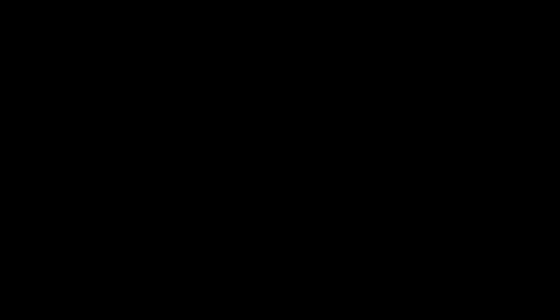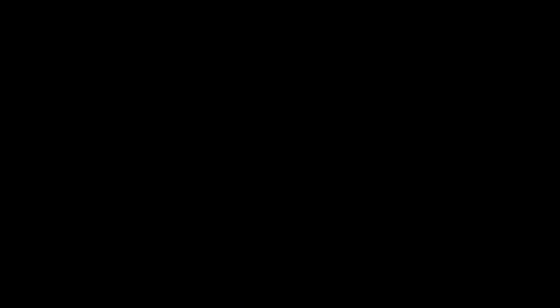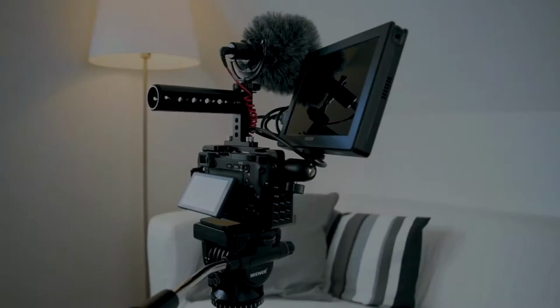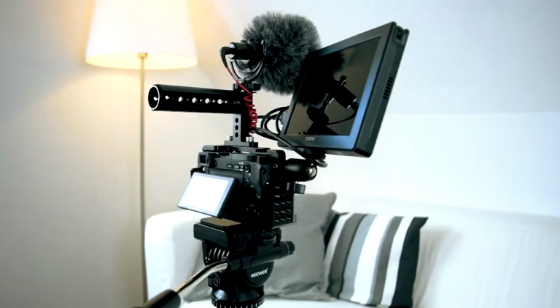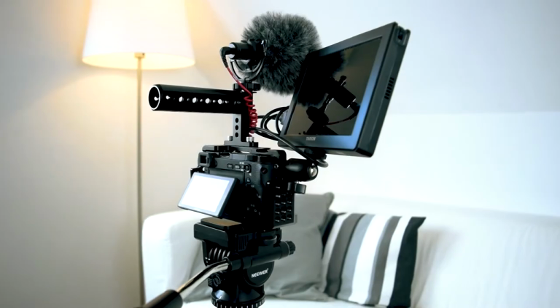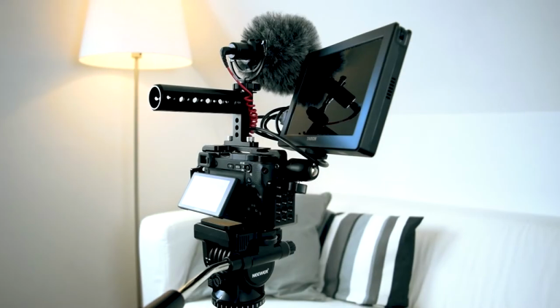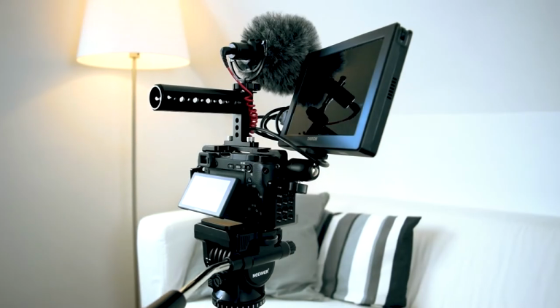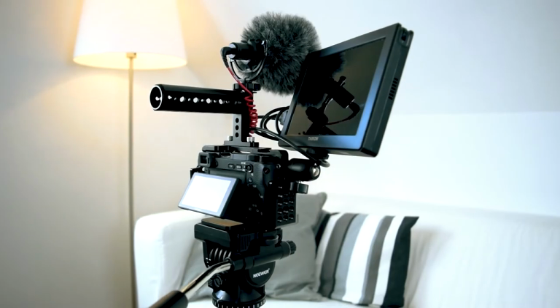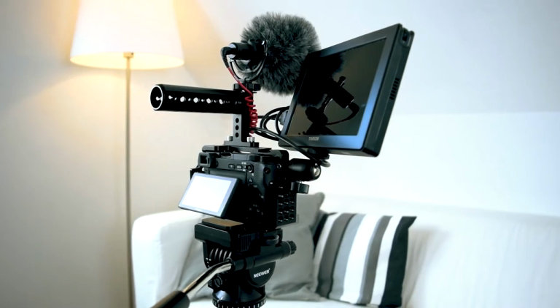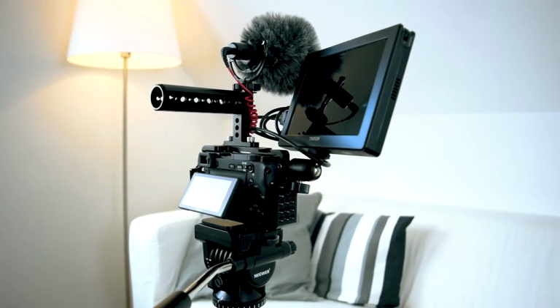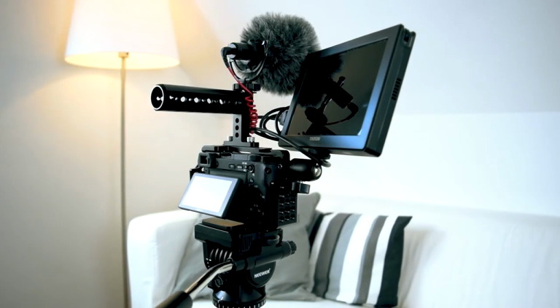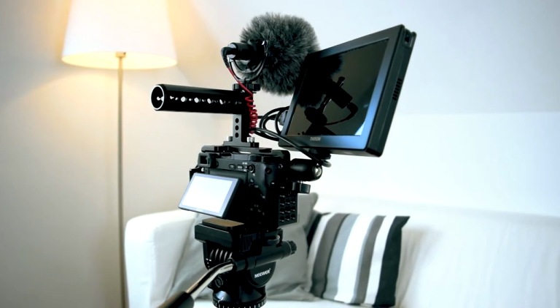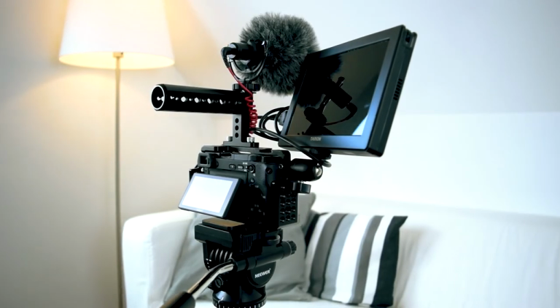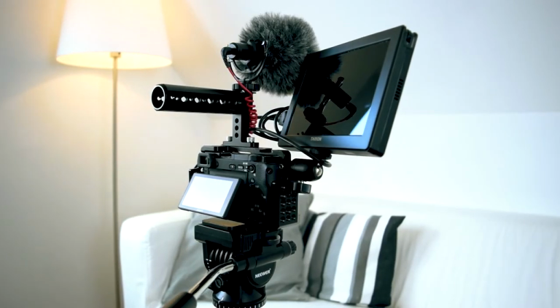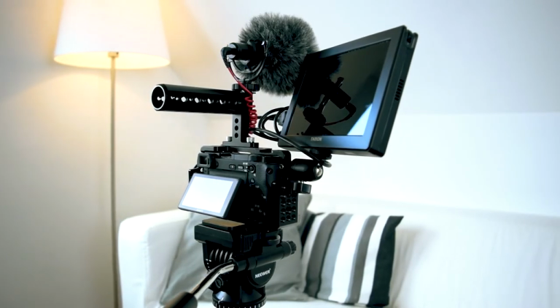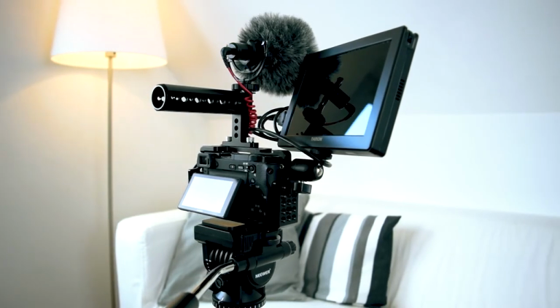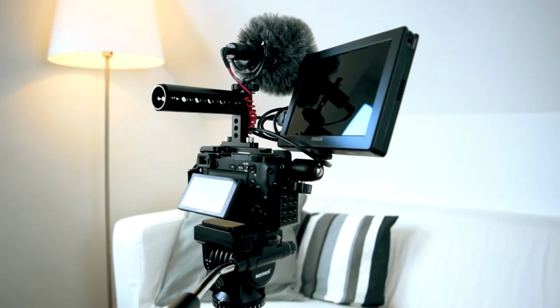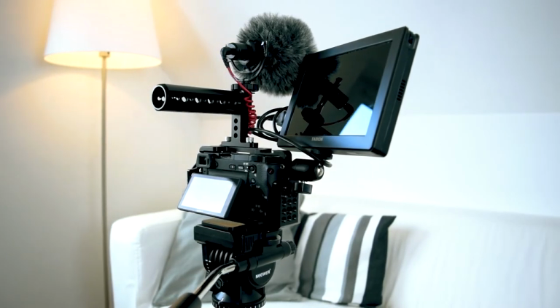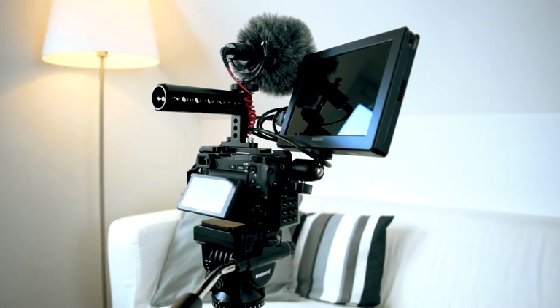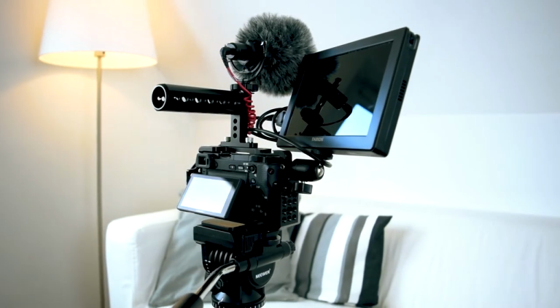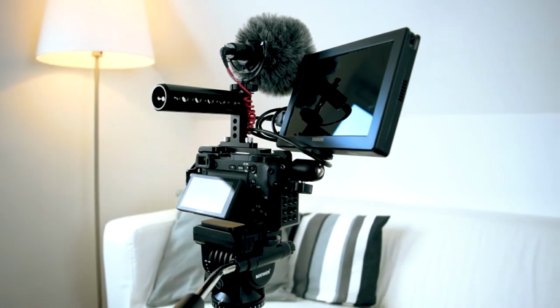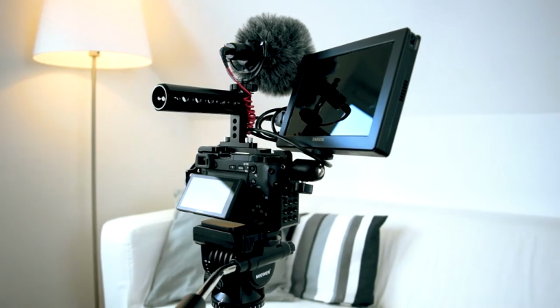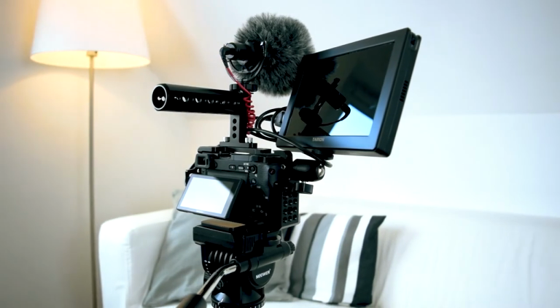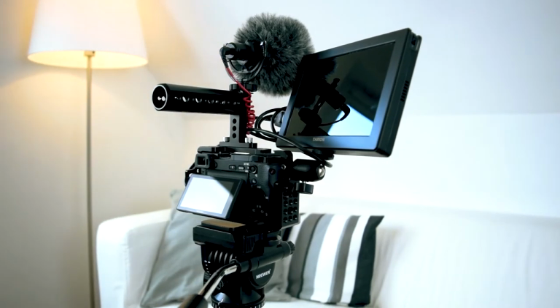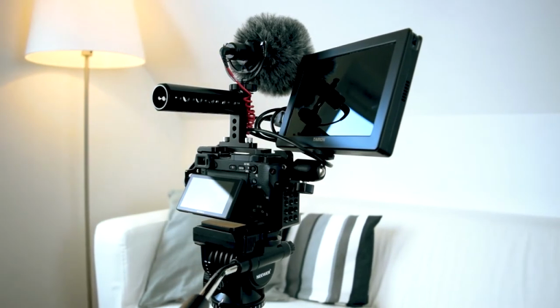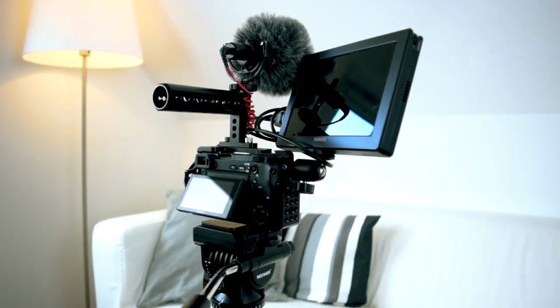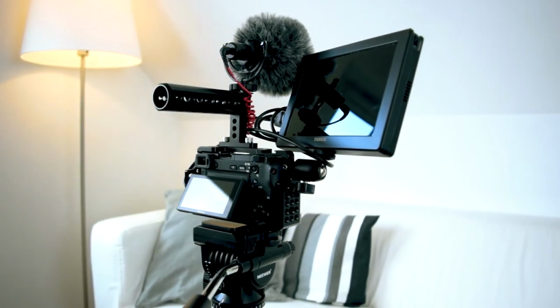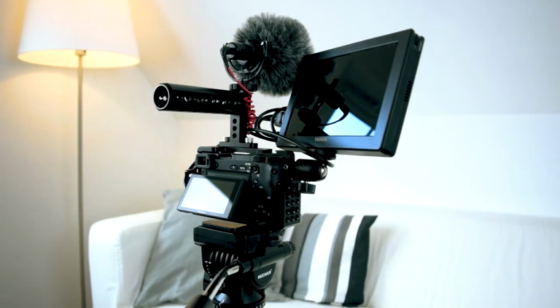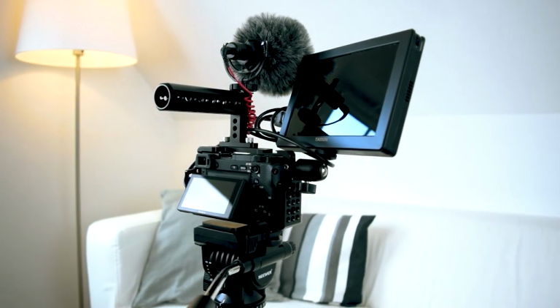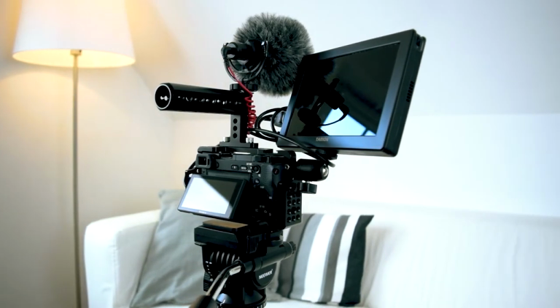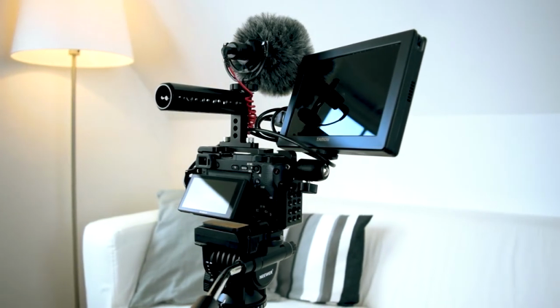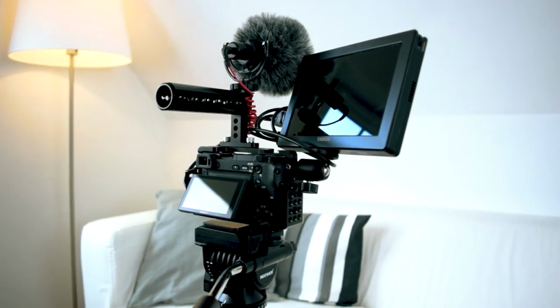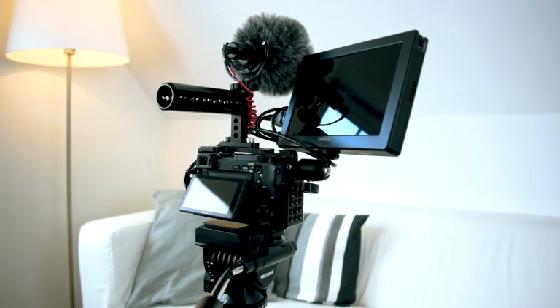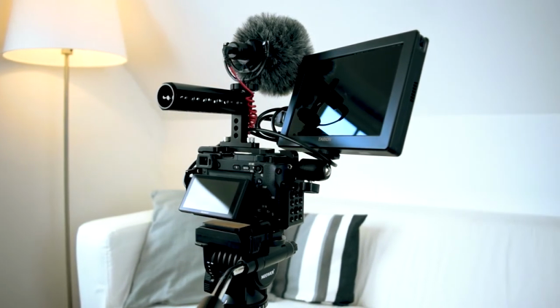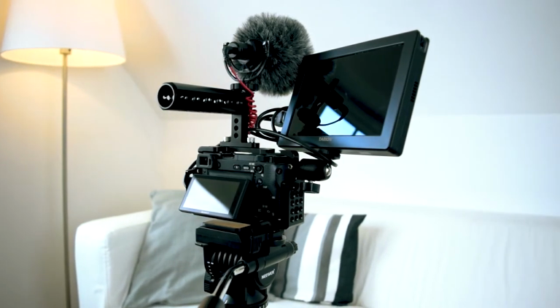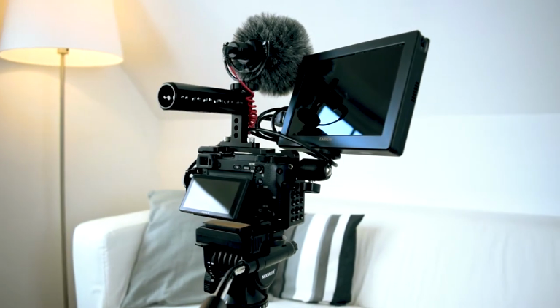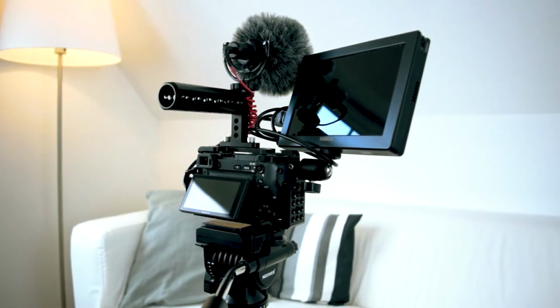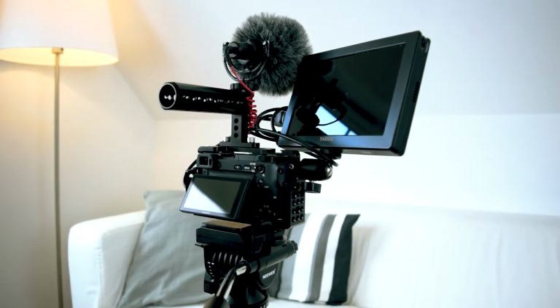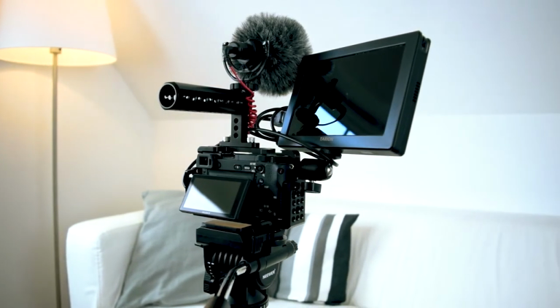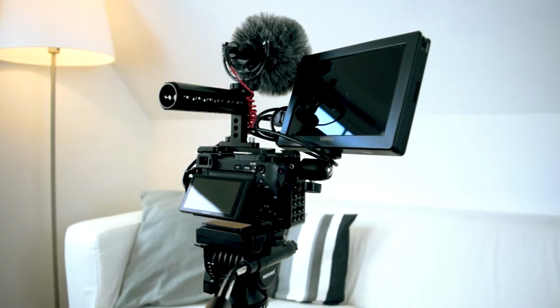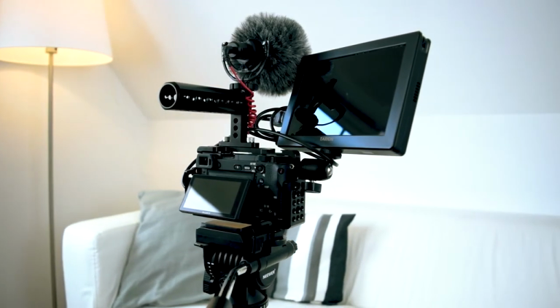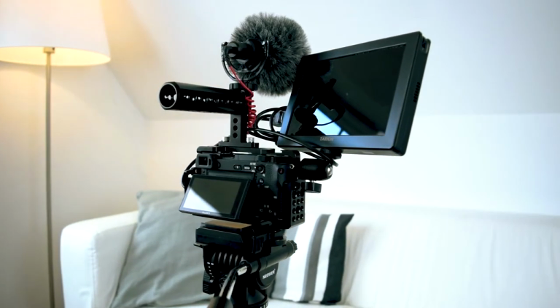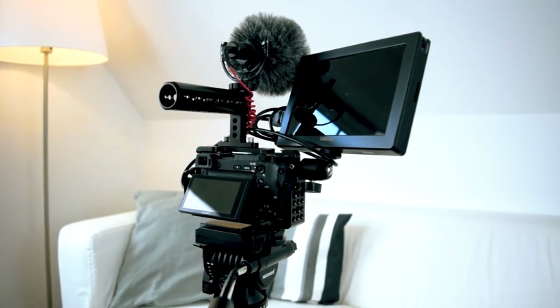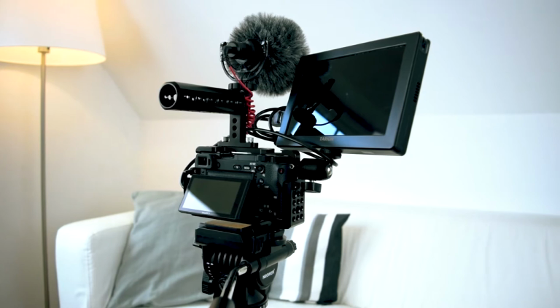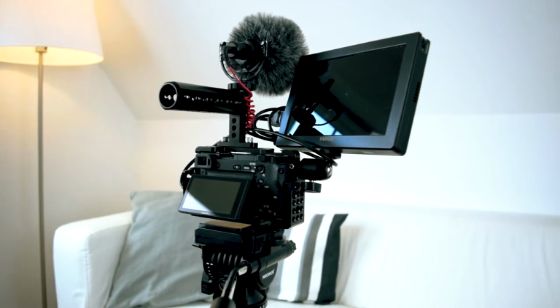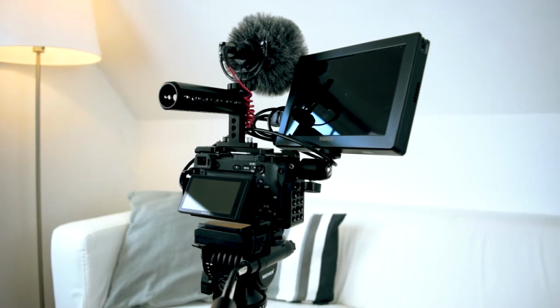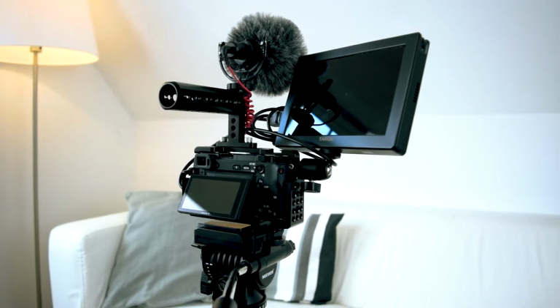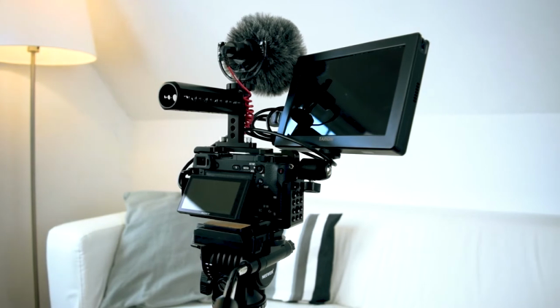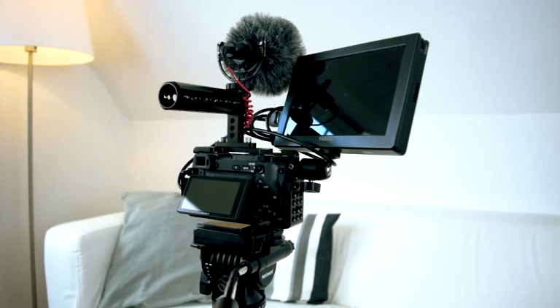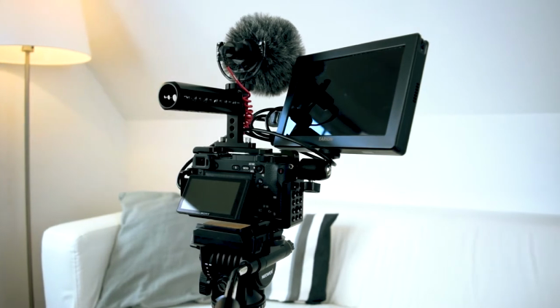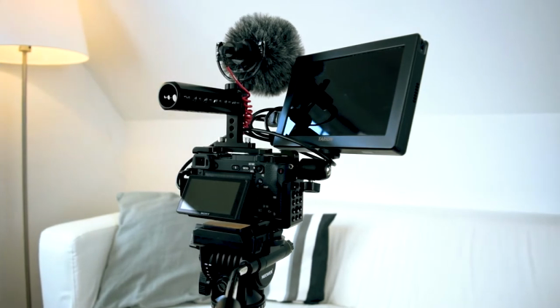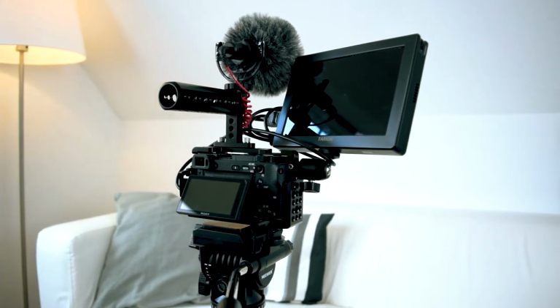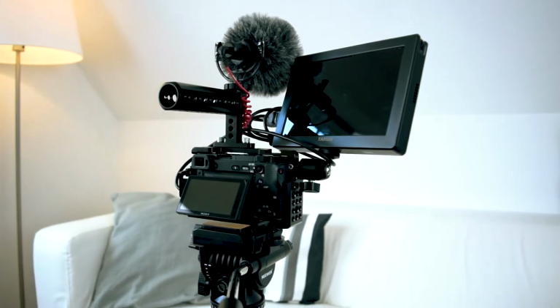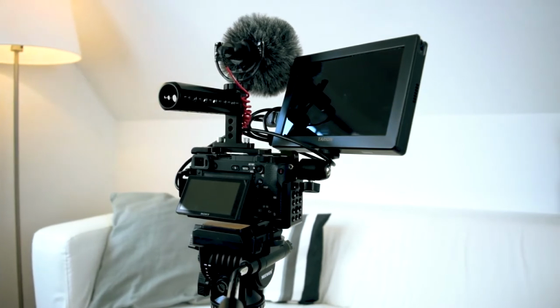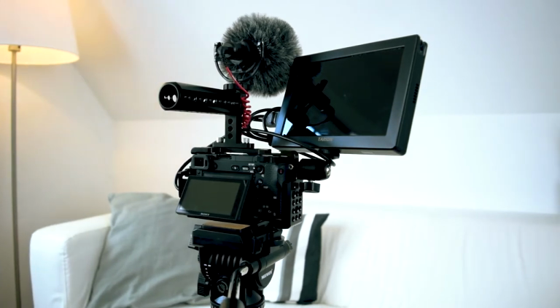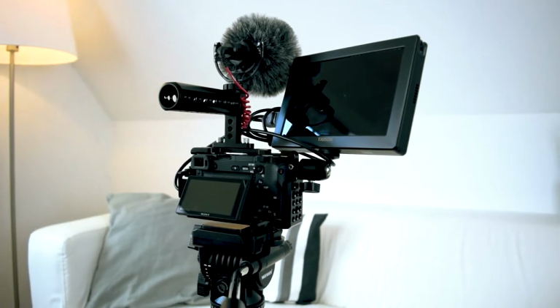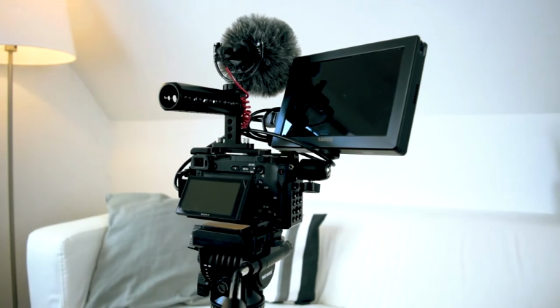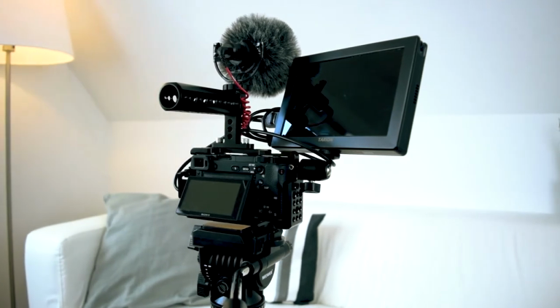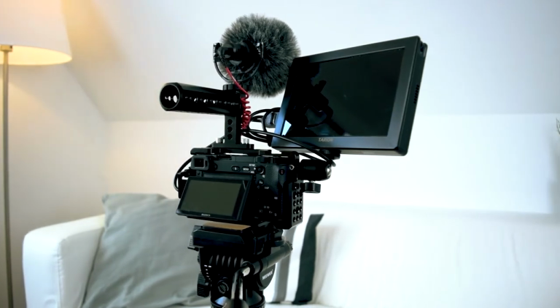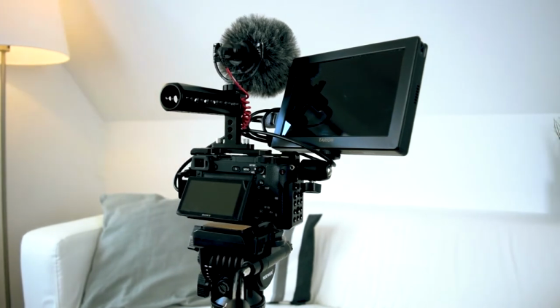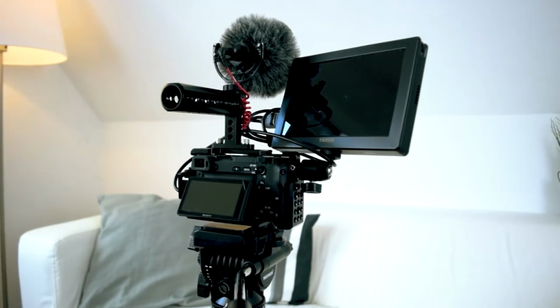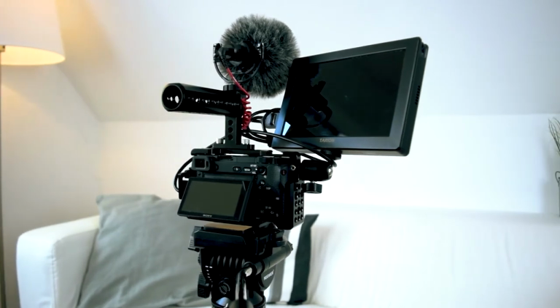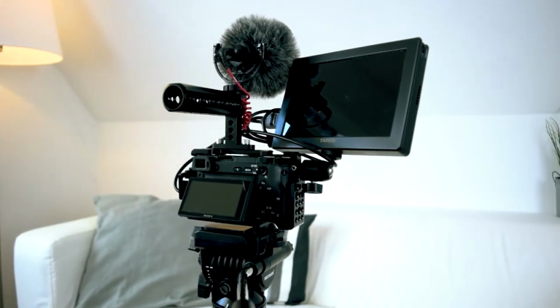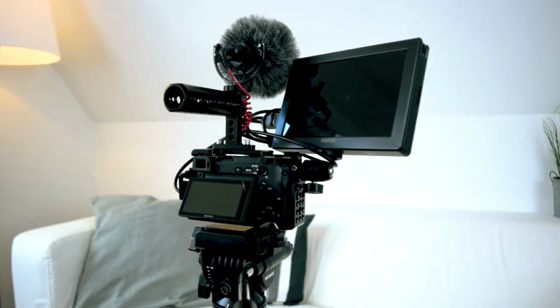Hey, I'm Brianne. I promised it — there were some difficulties — but here it finally is. This is the gear that I use to film my YouTube videos.